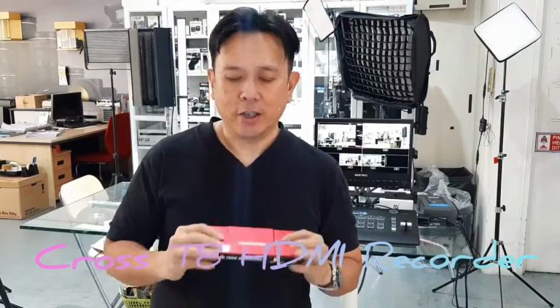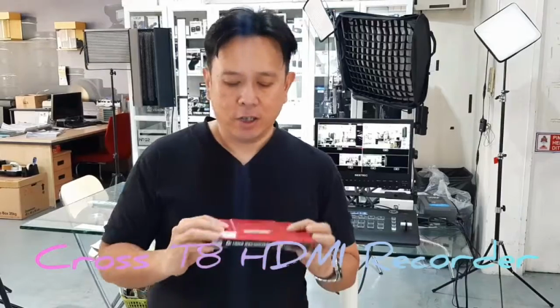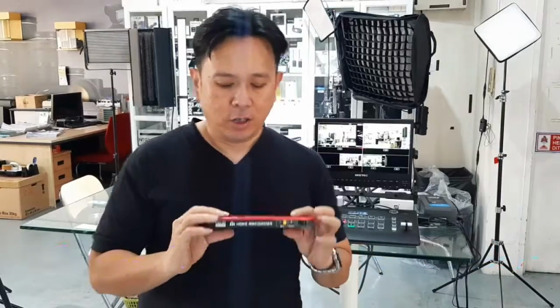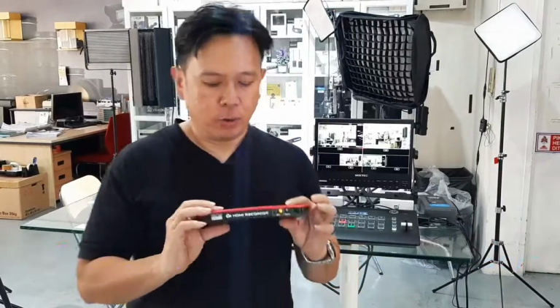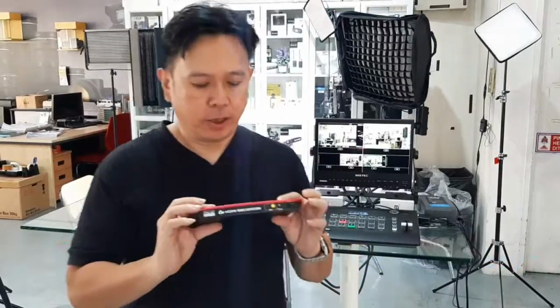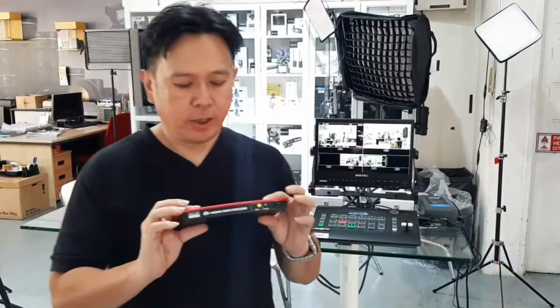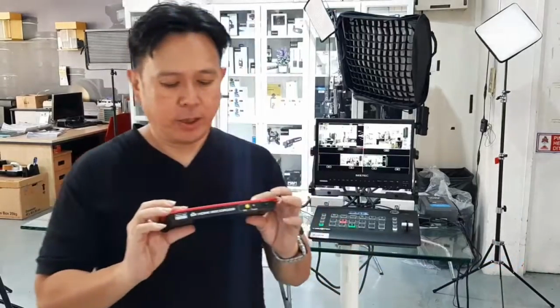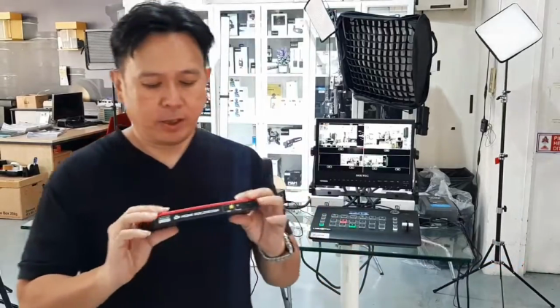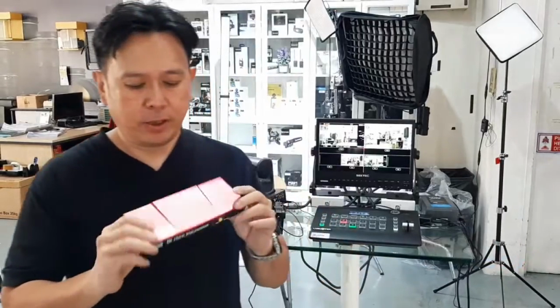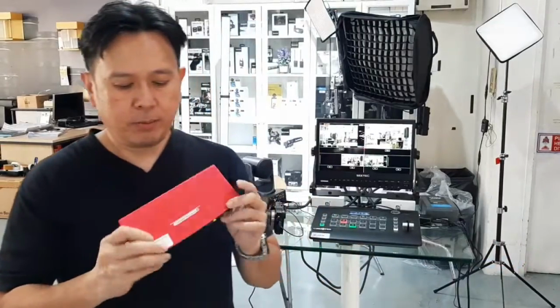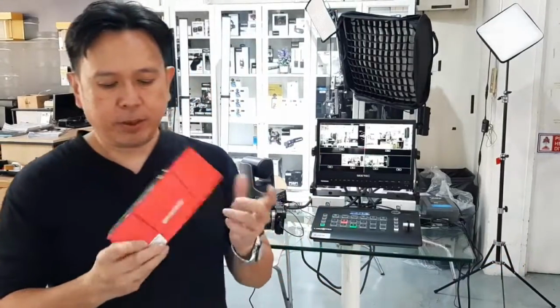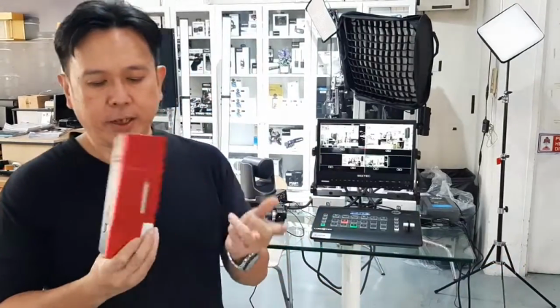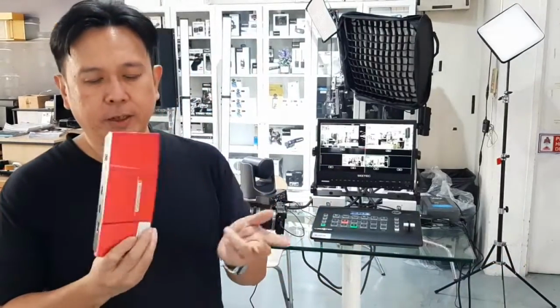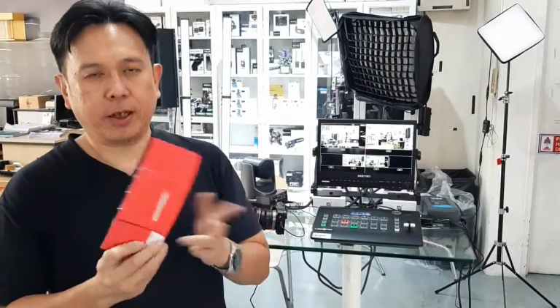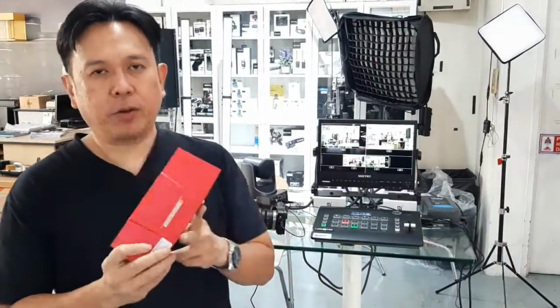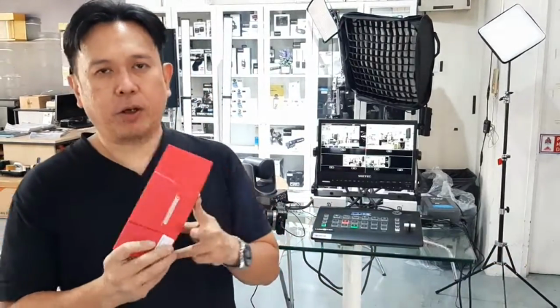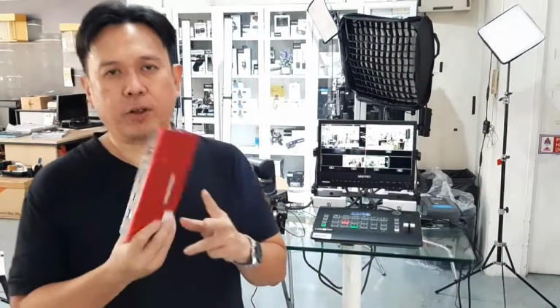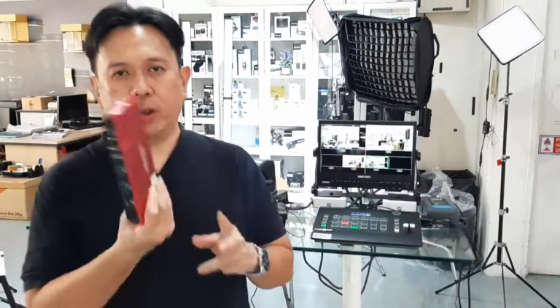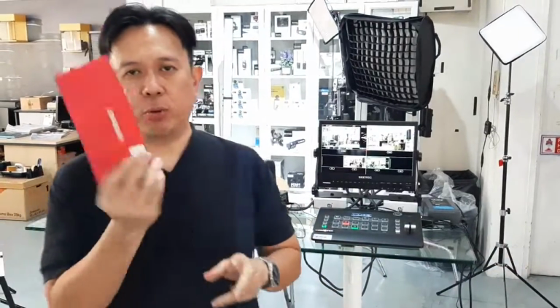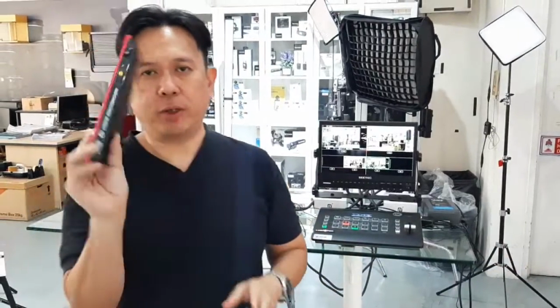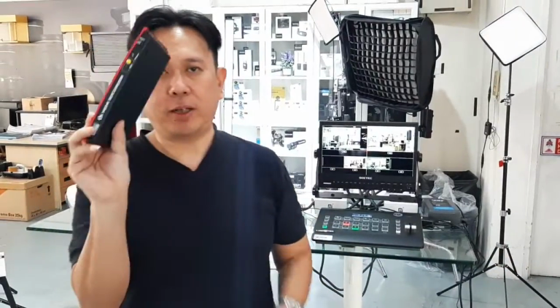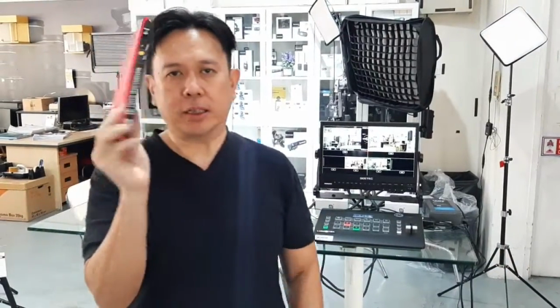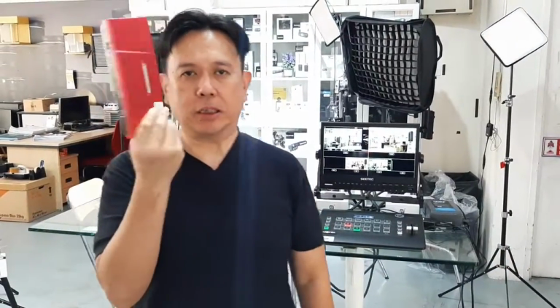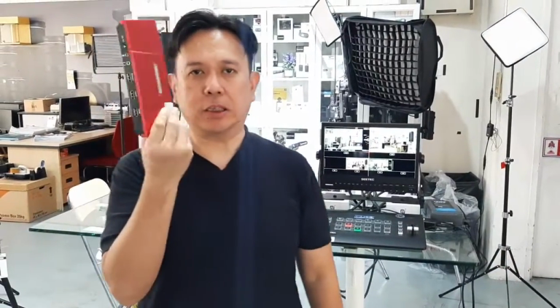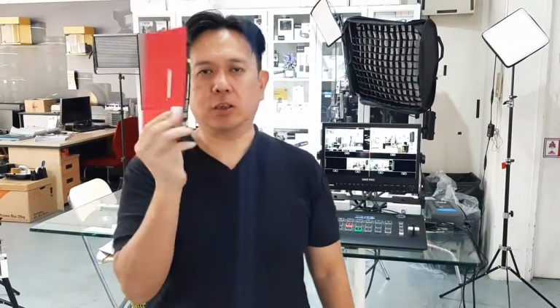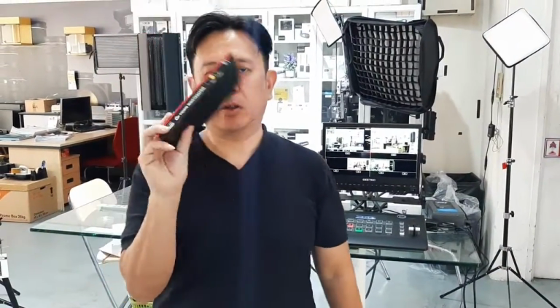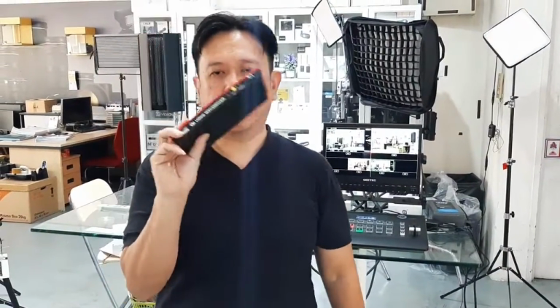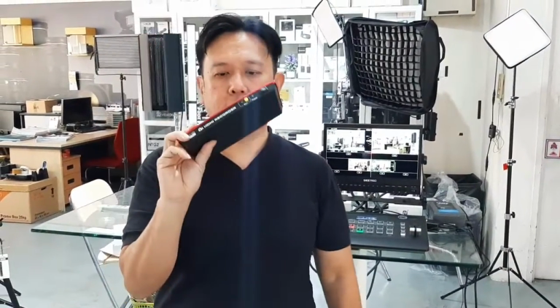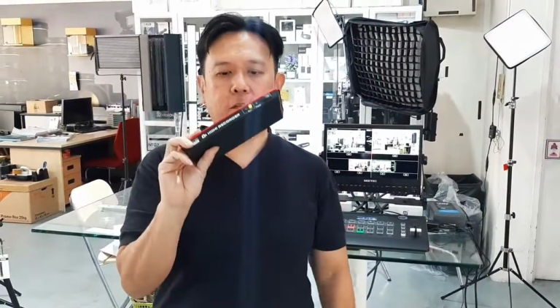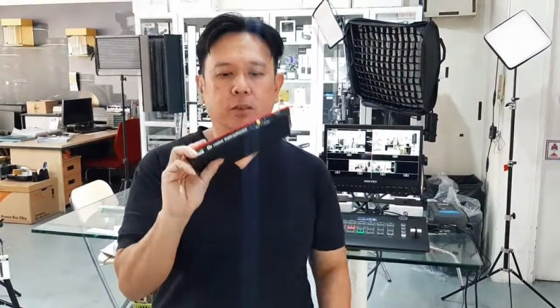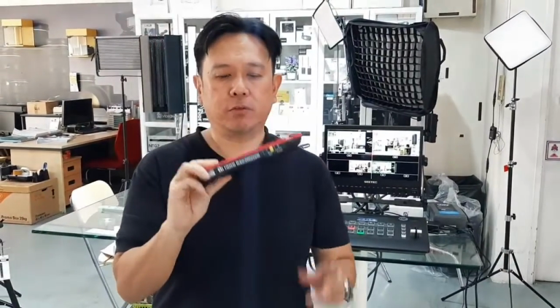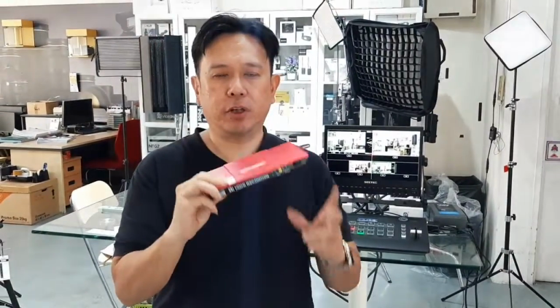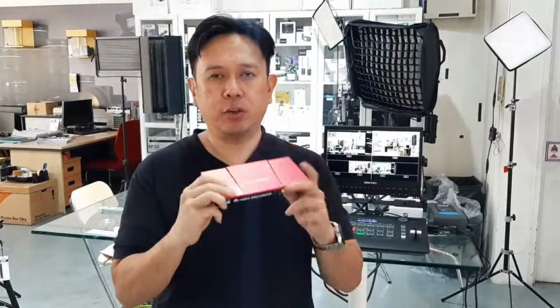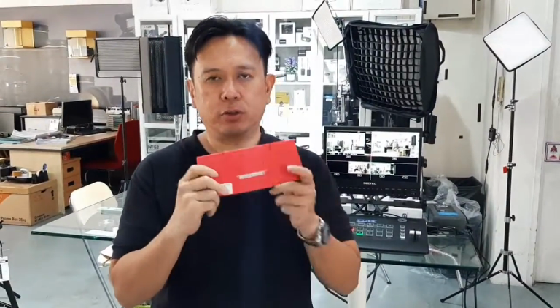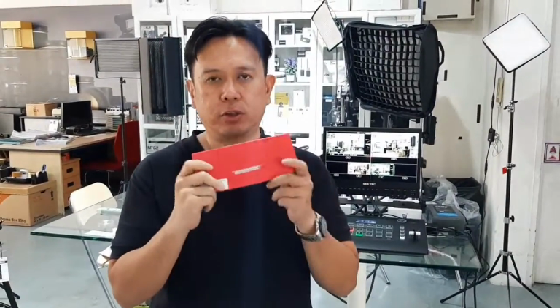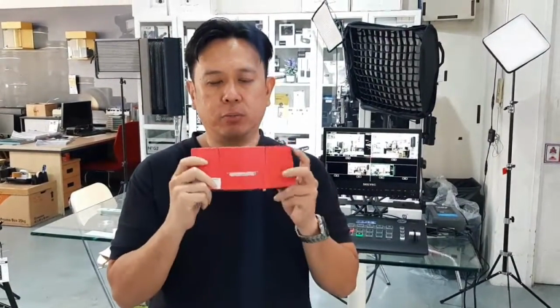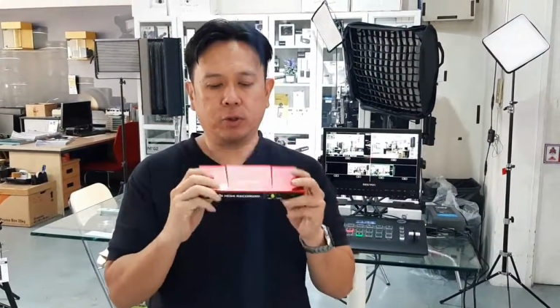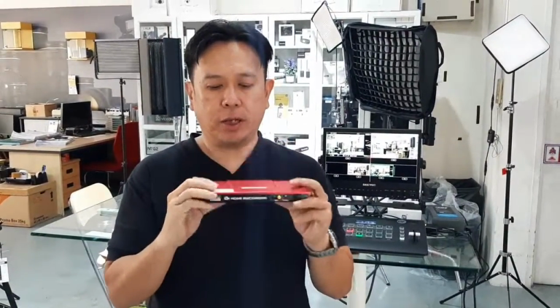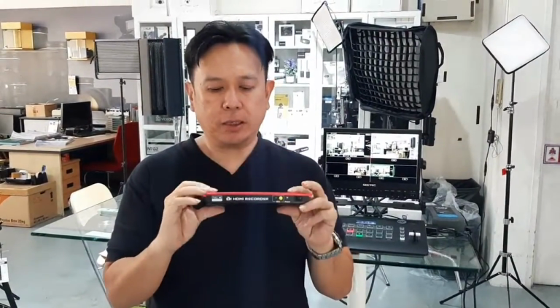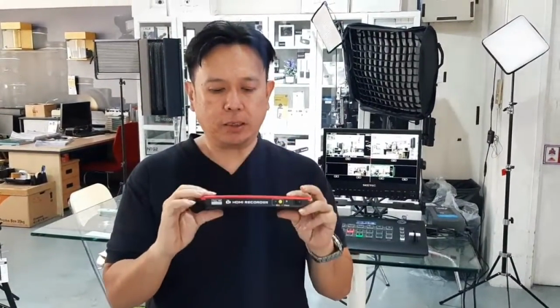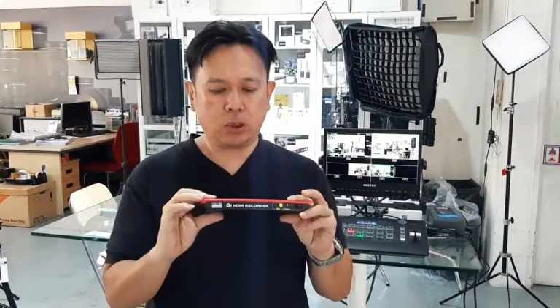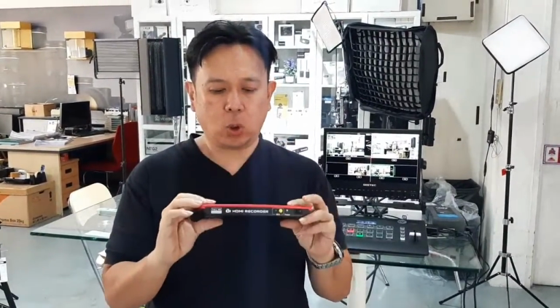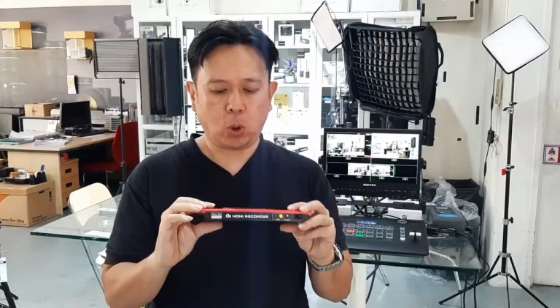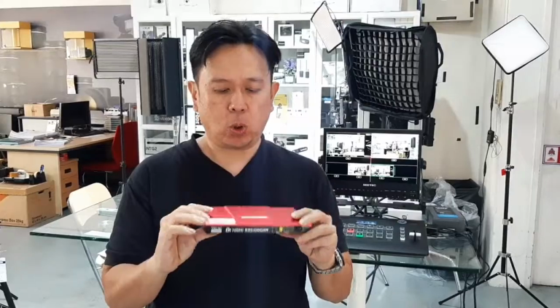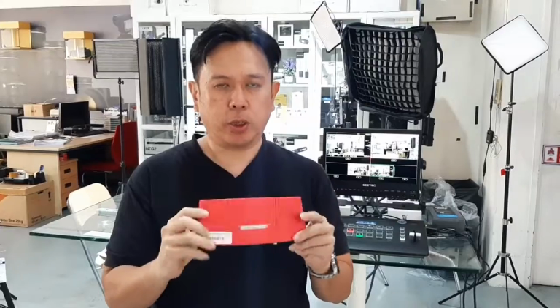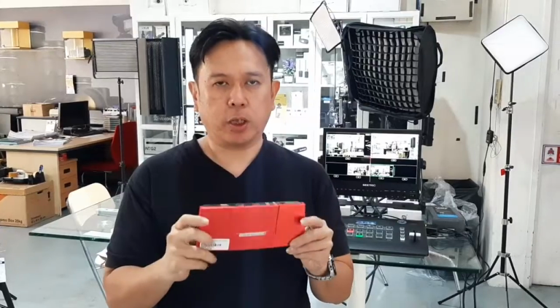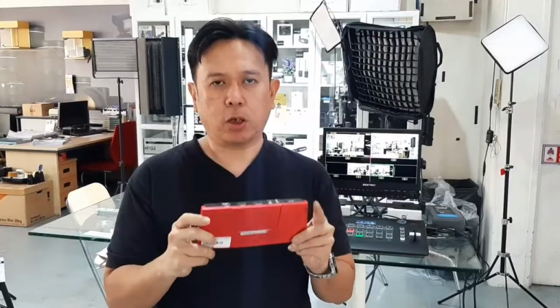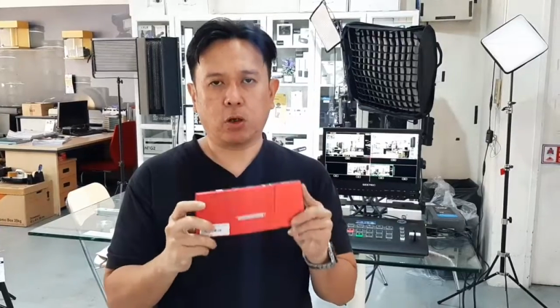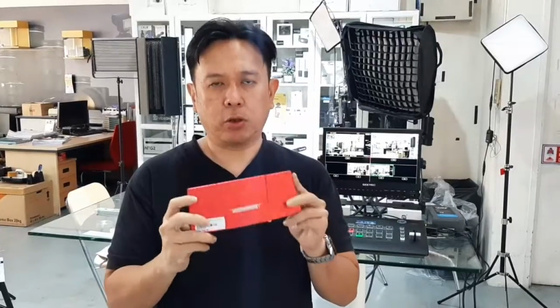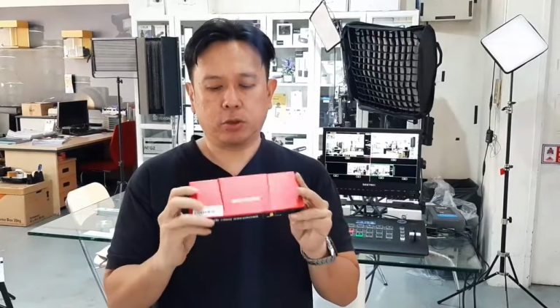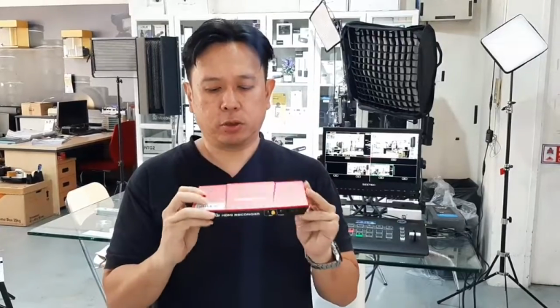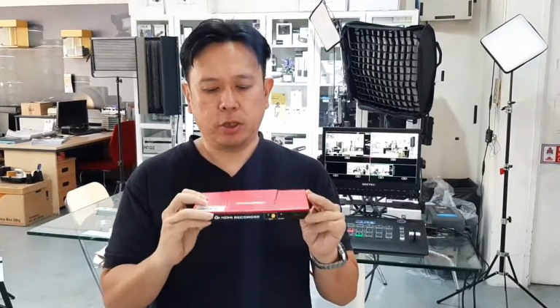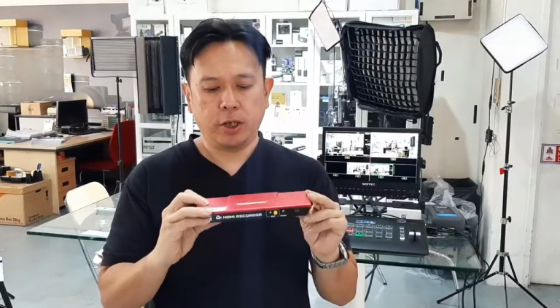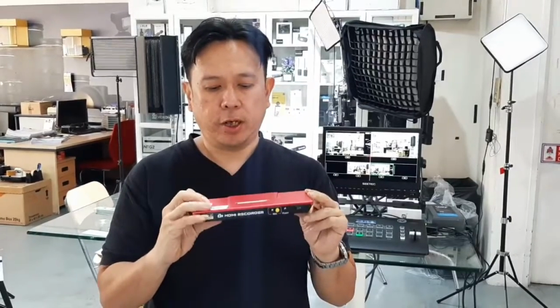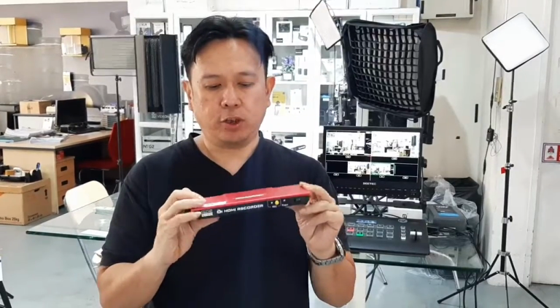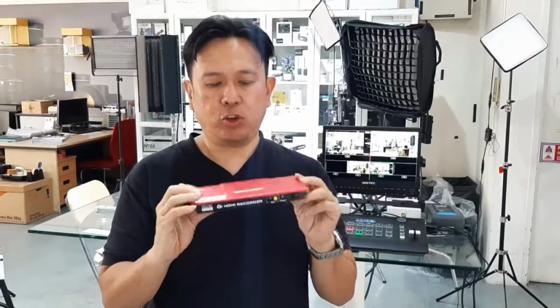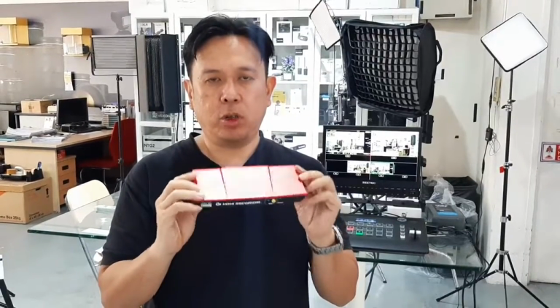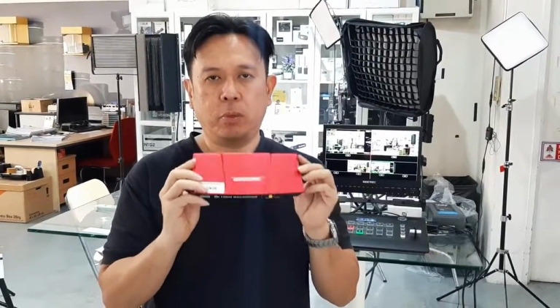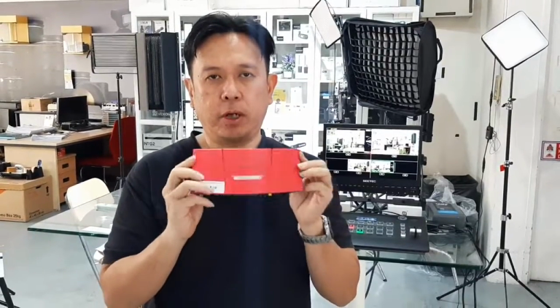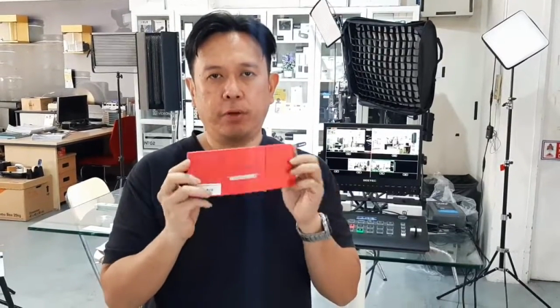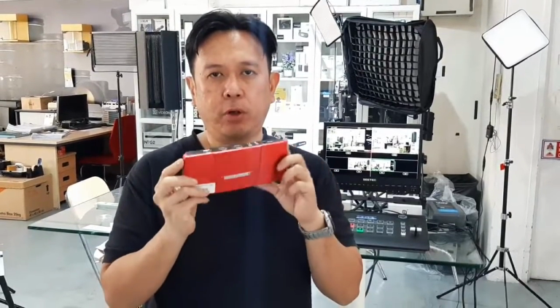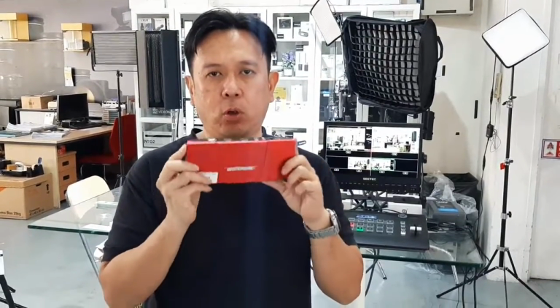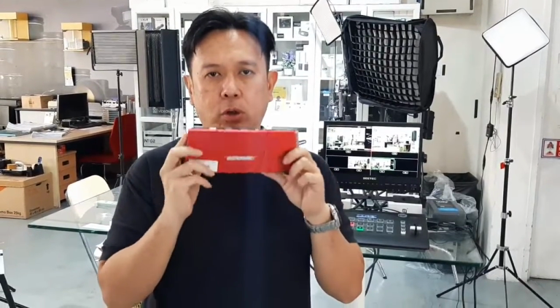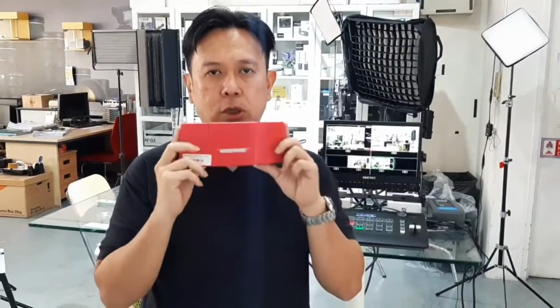Today, we have a new product here. This is a very interesting product. It's called the Cross HDMI Recorder.